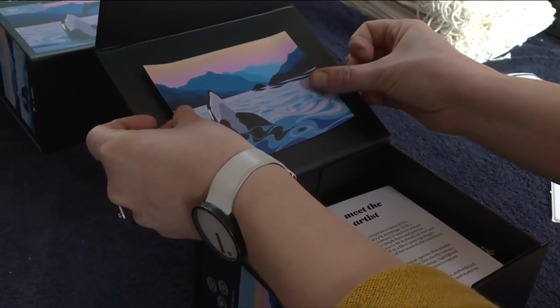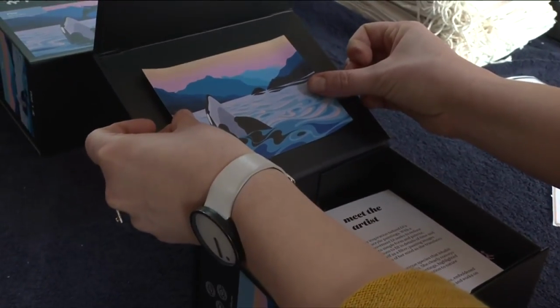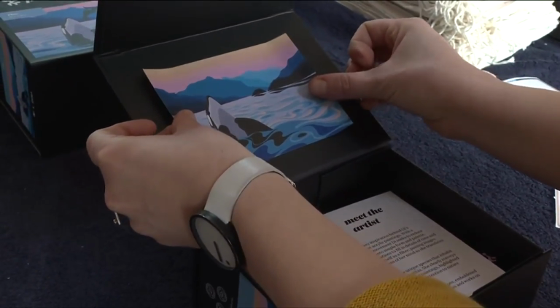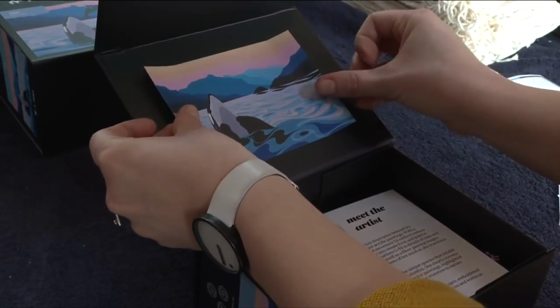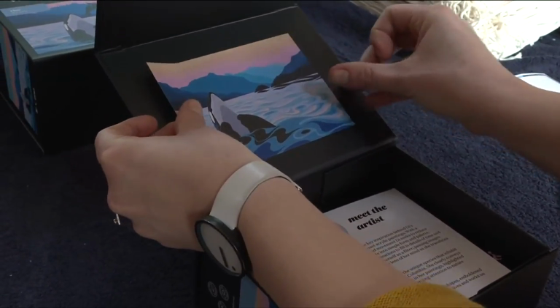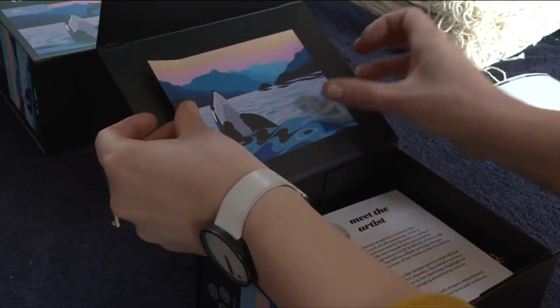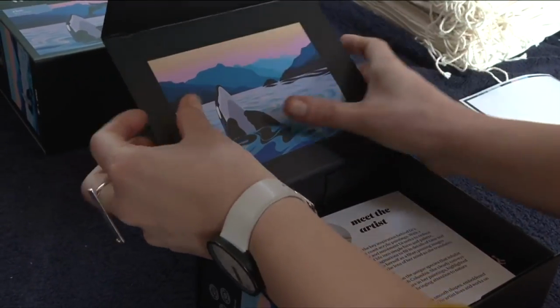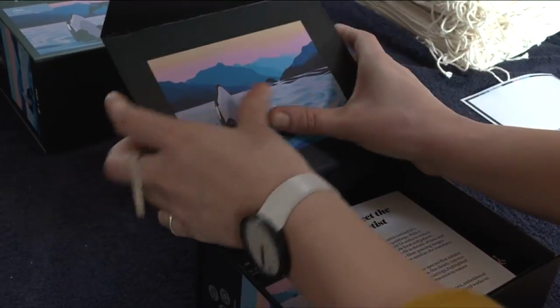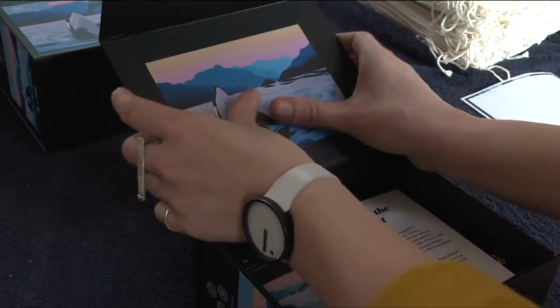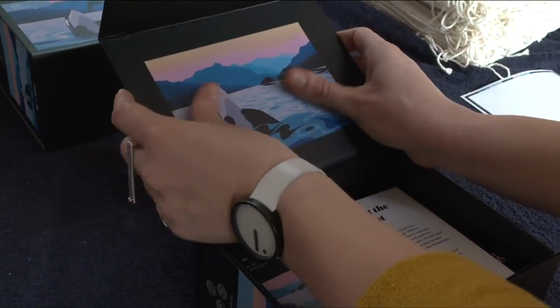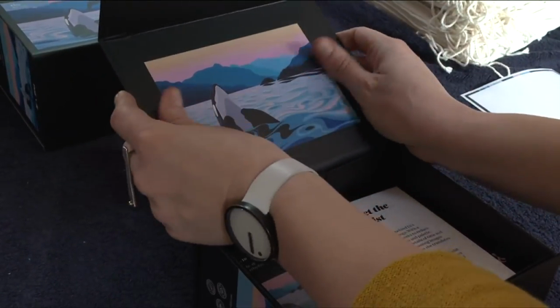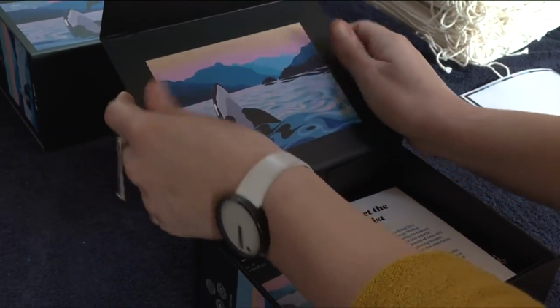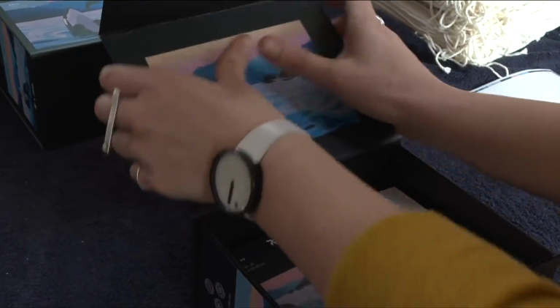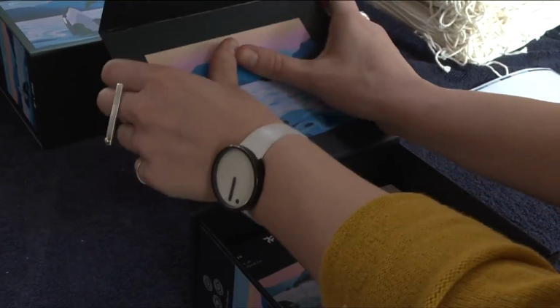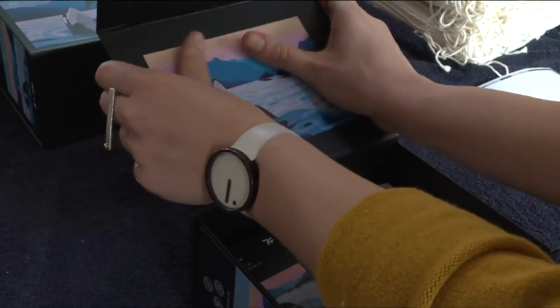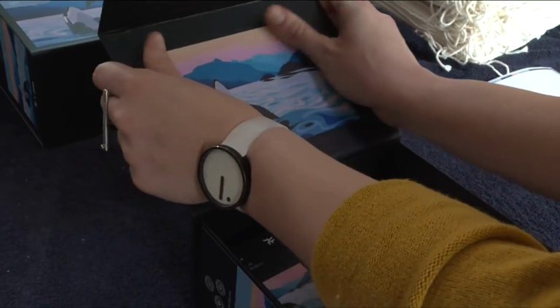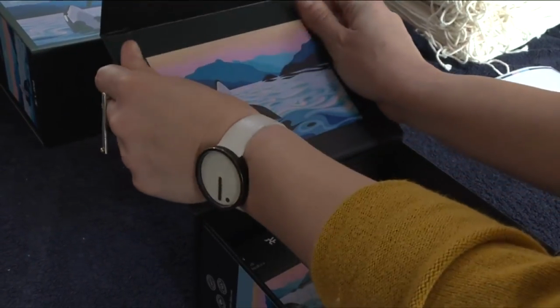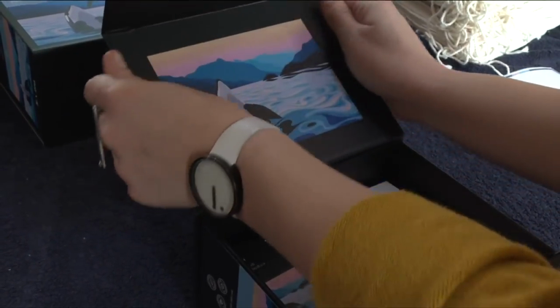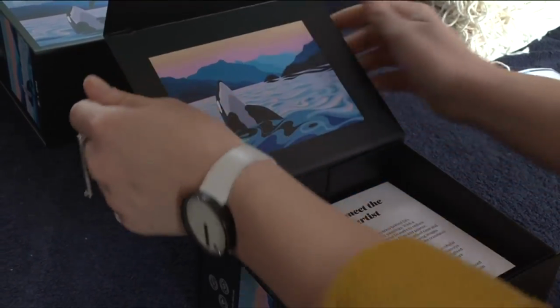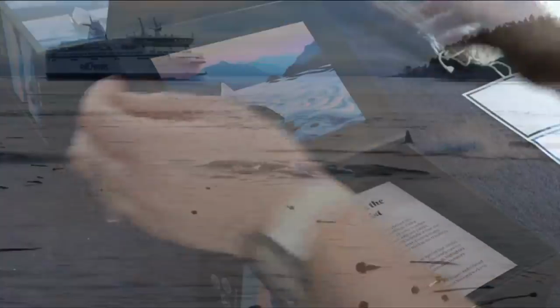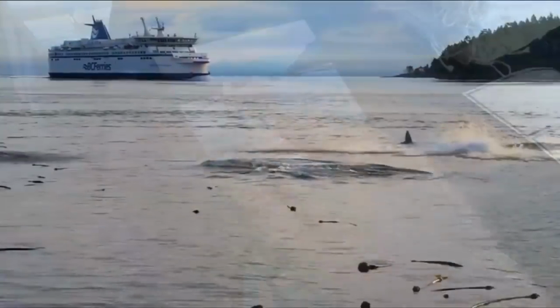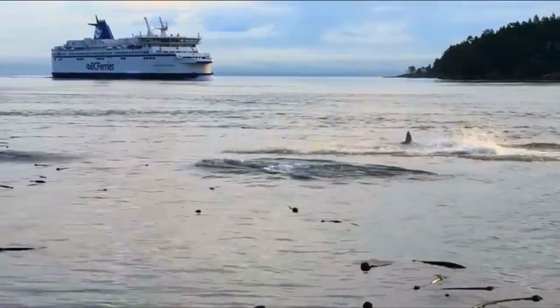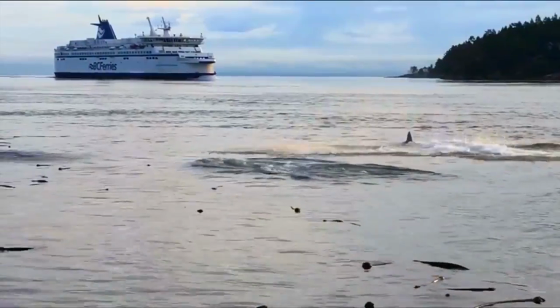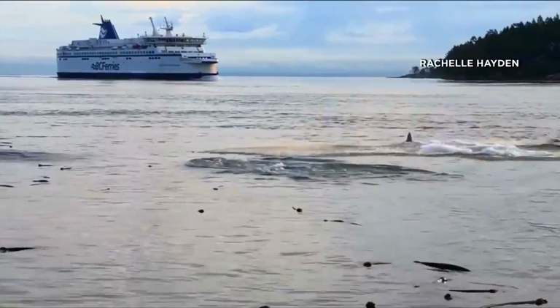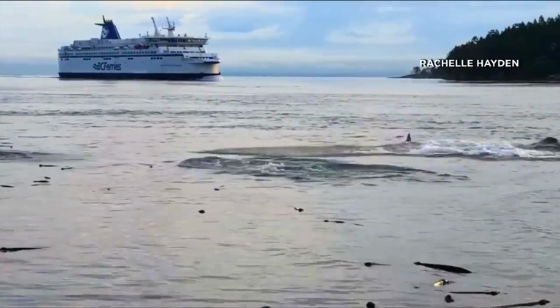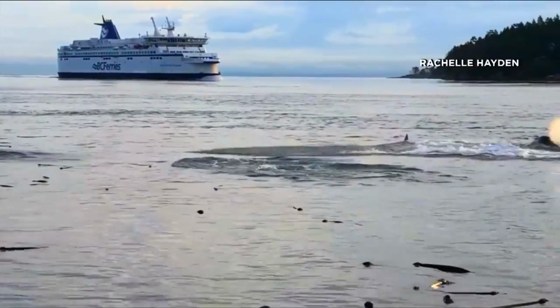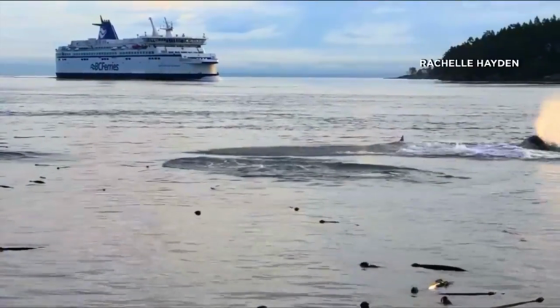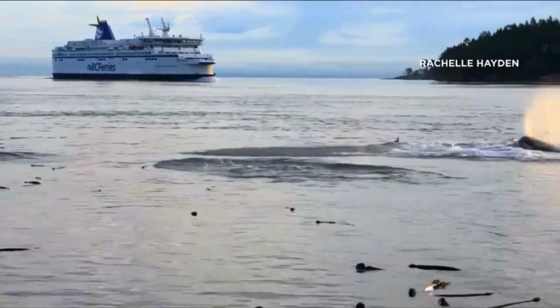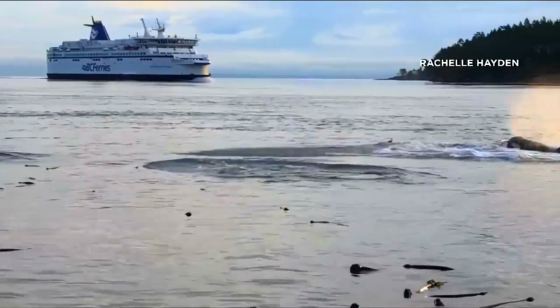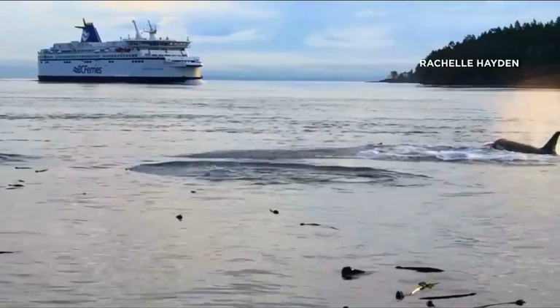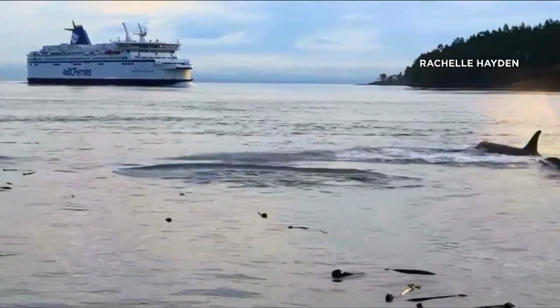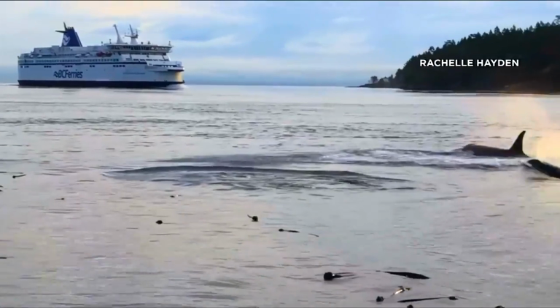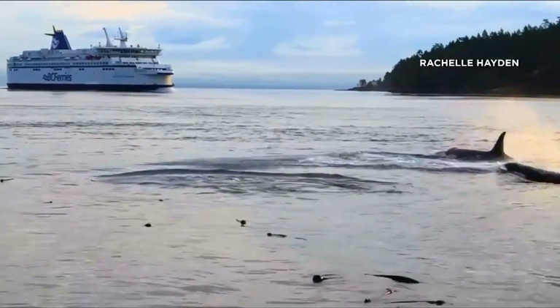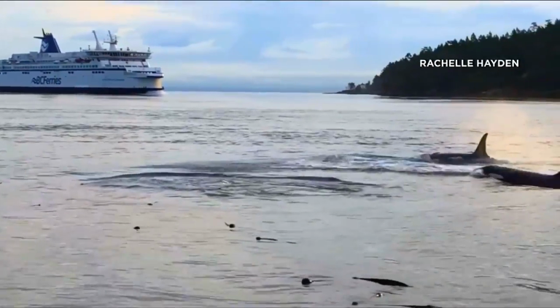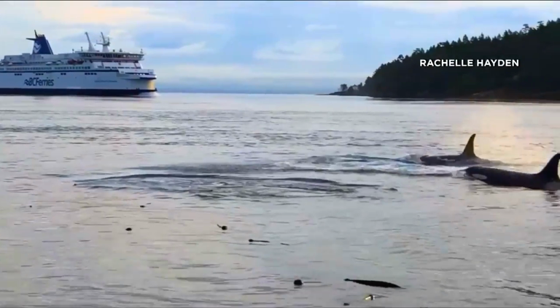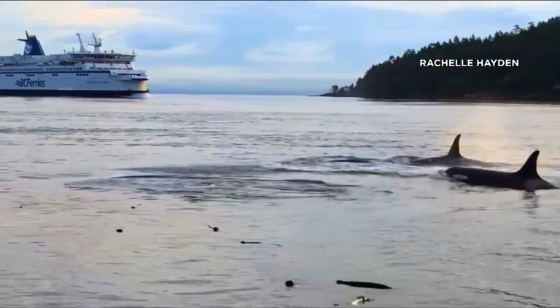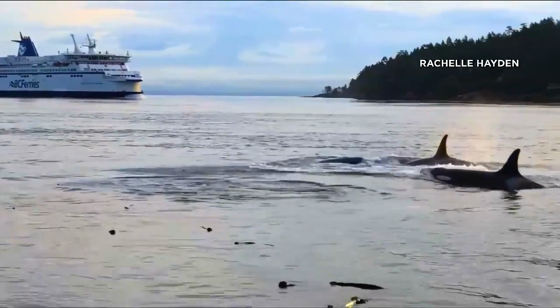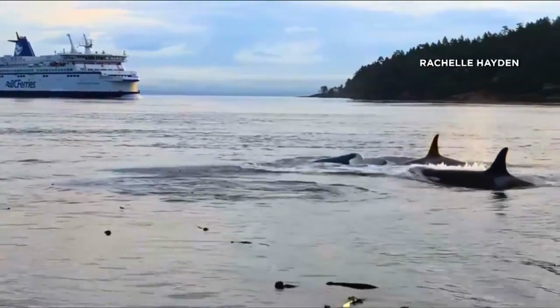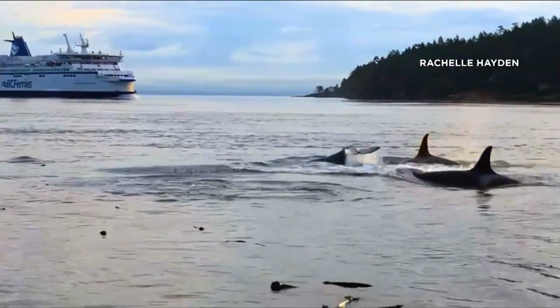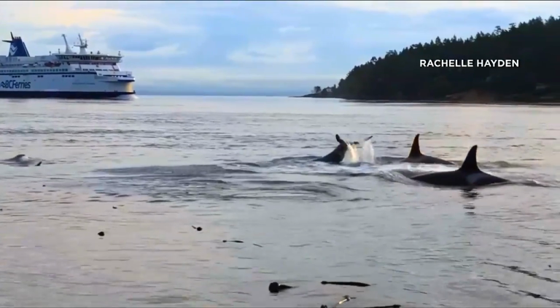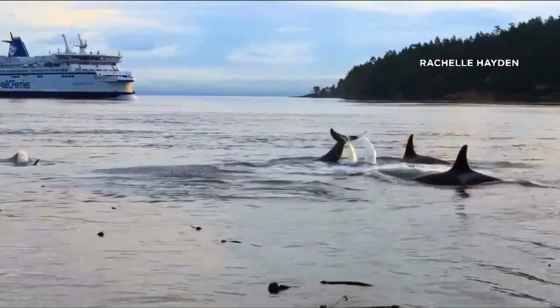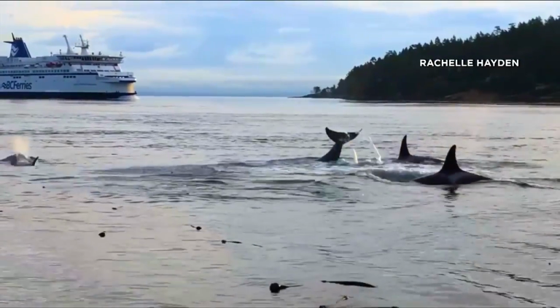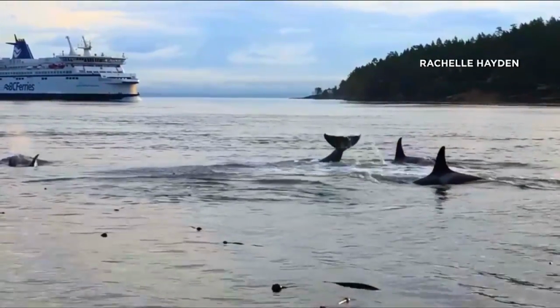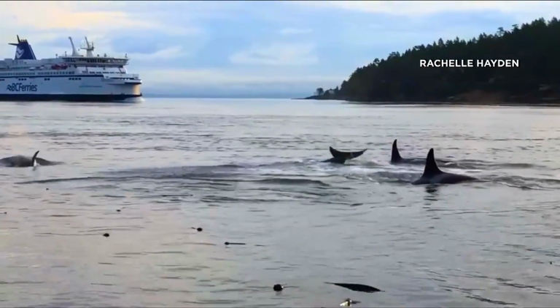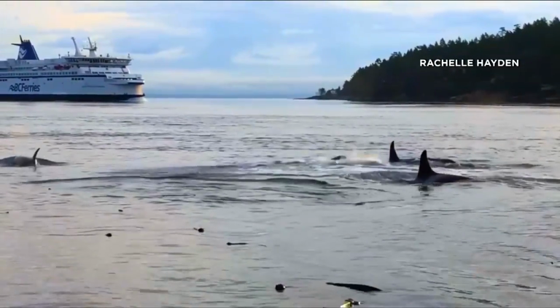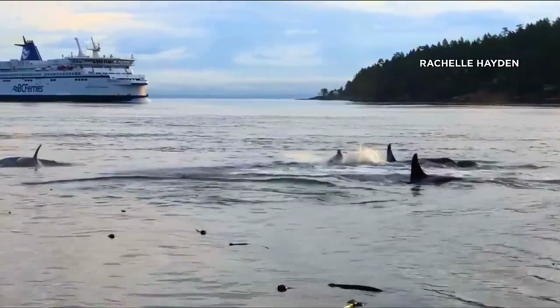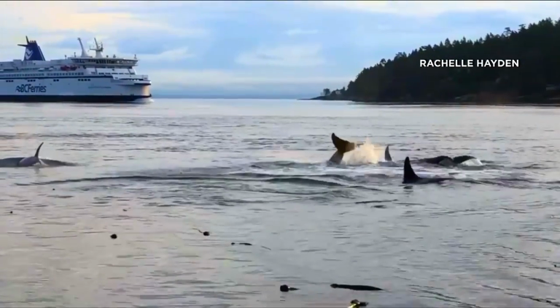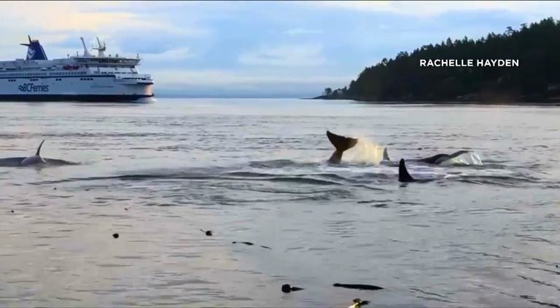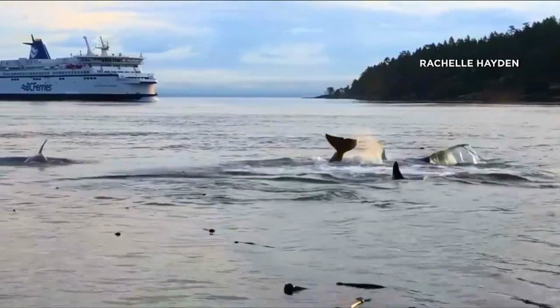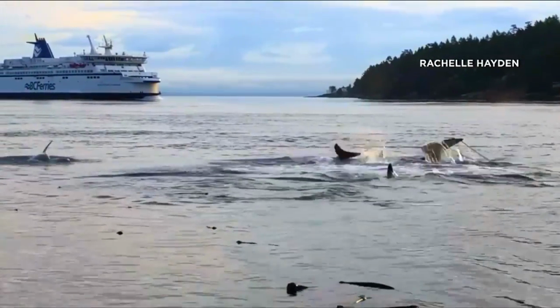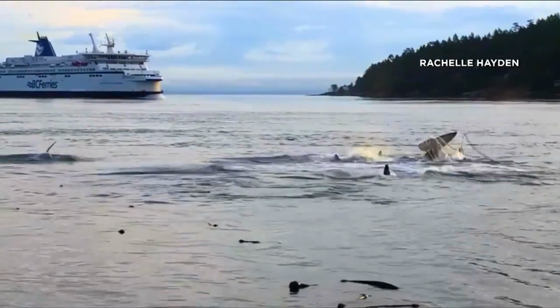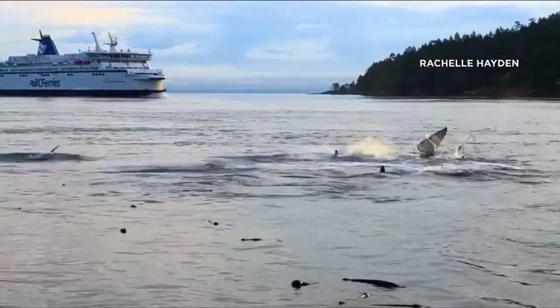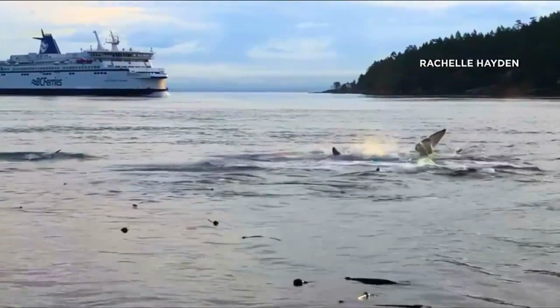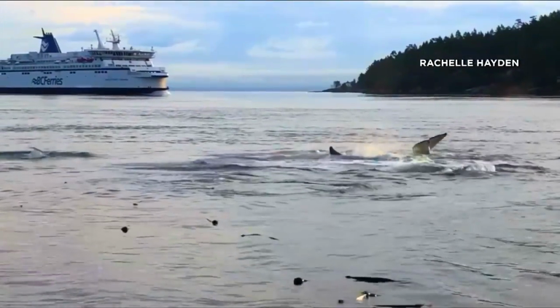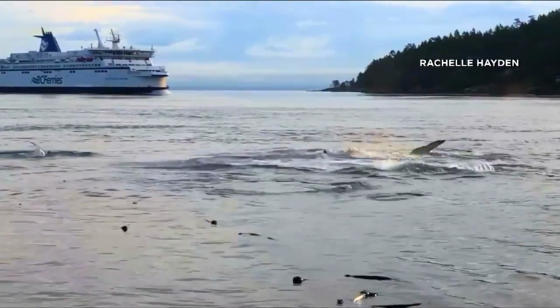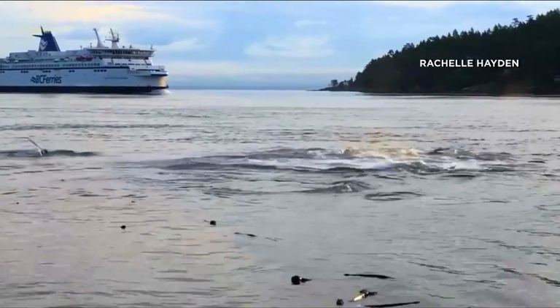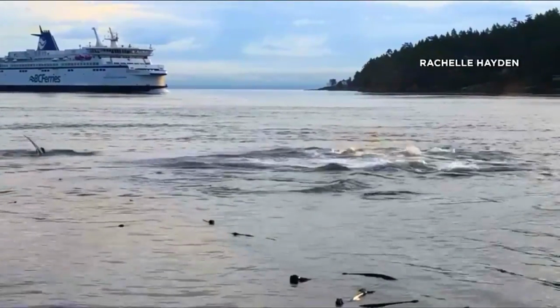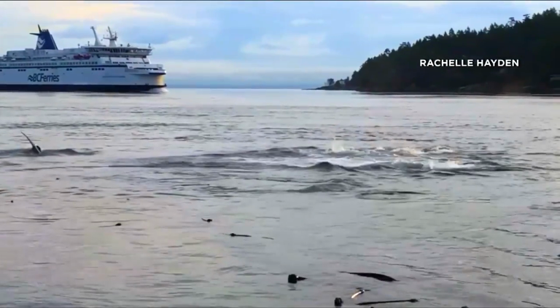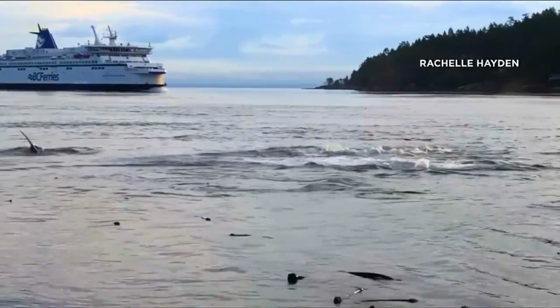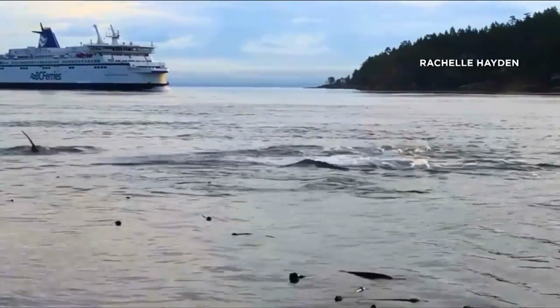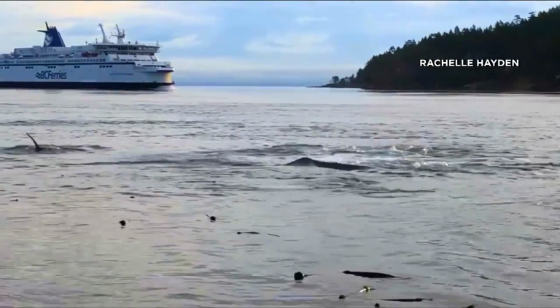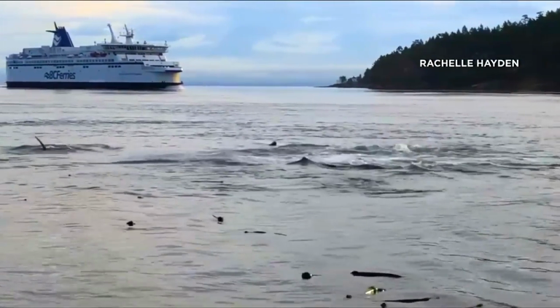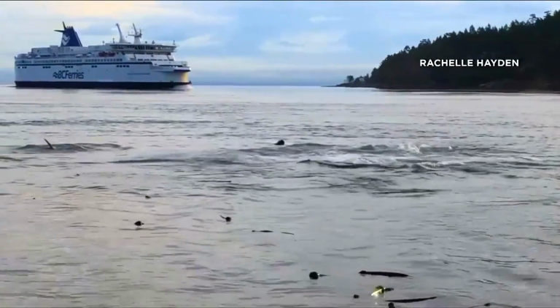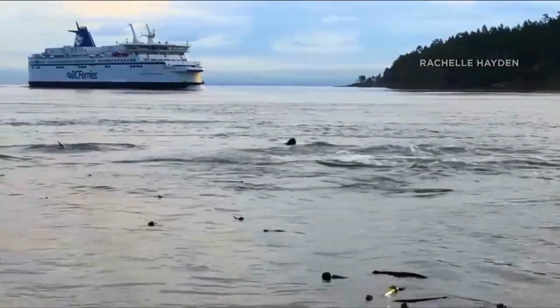With $20 from every puzzle sold going to the Raincoast Conservation Foundation to help orca conservation efforts in B.C.